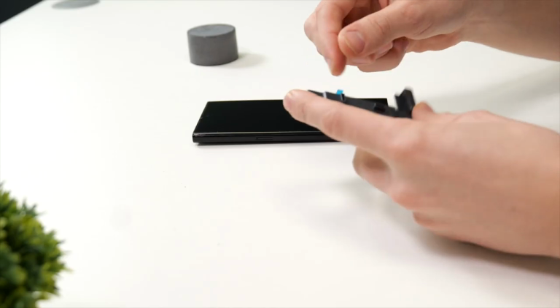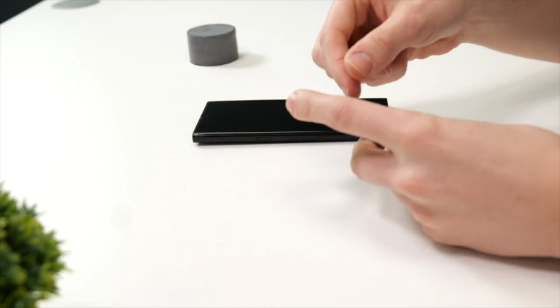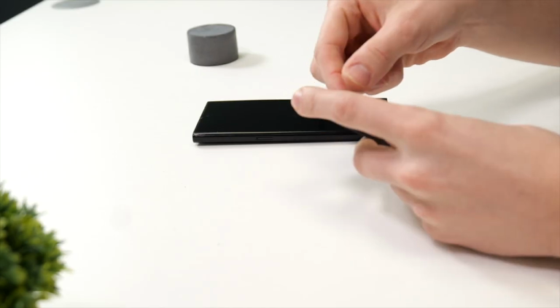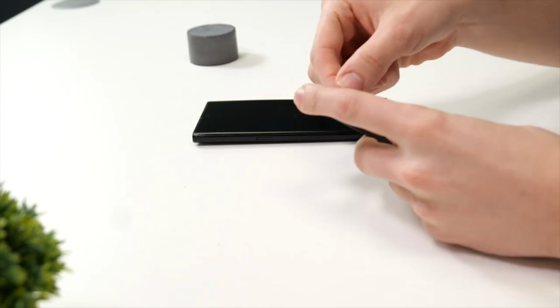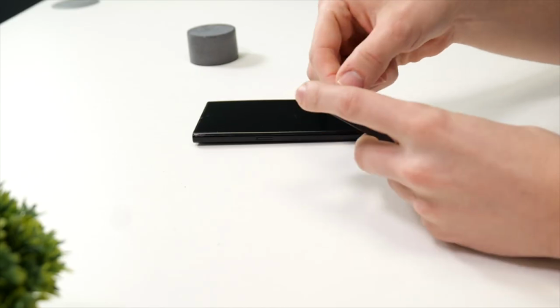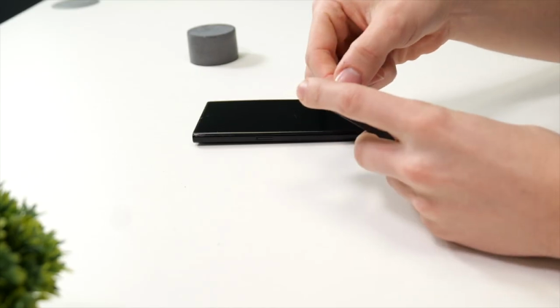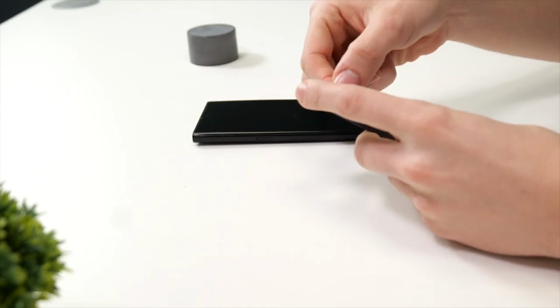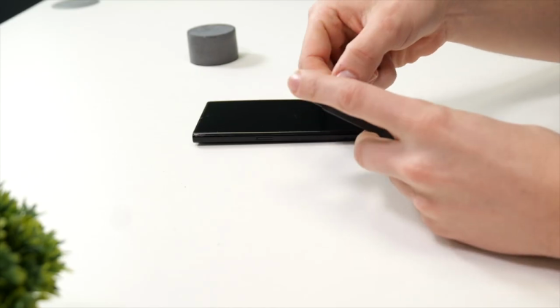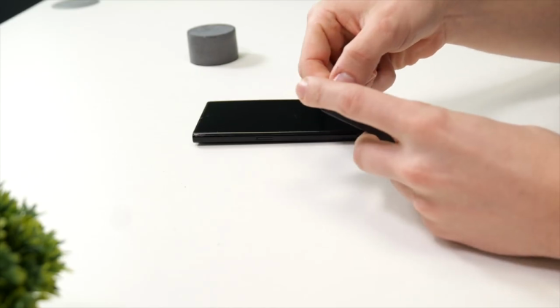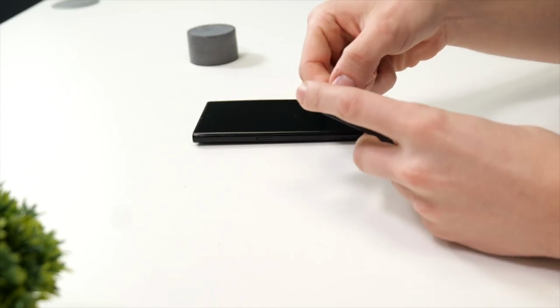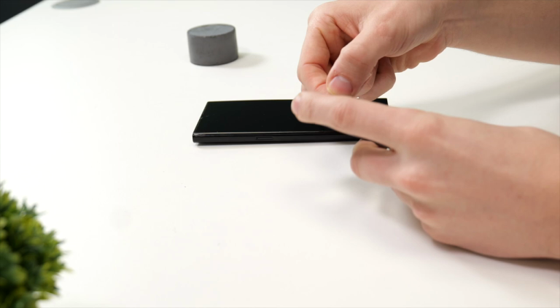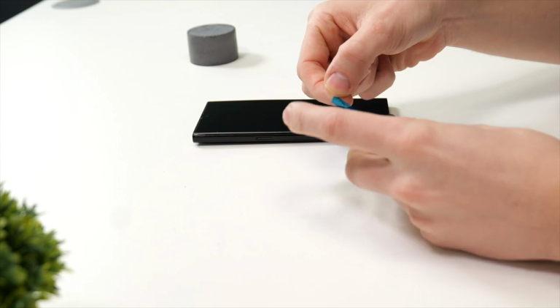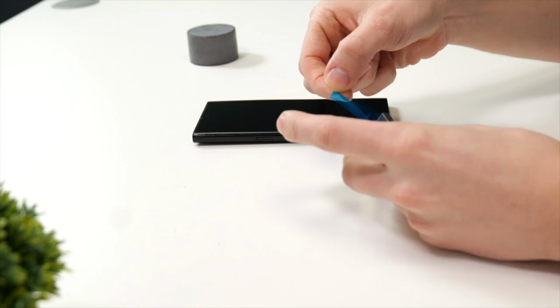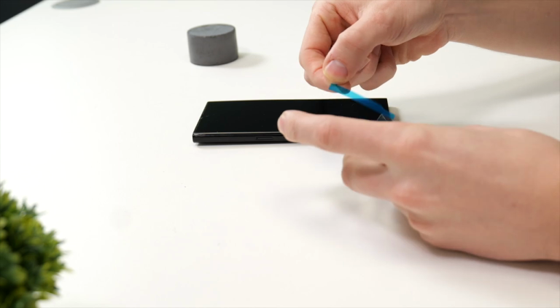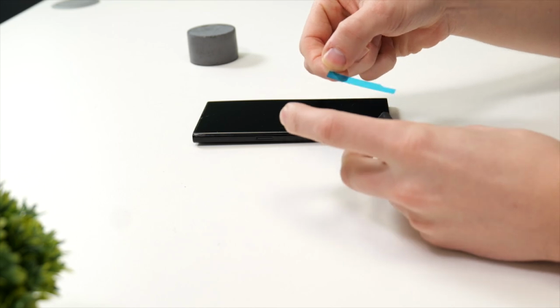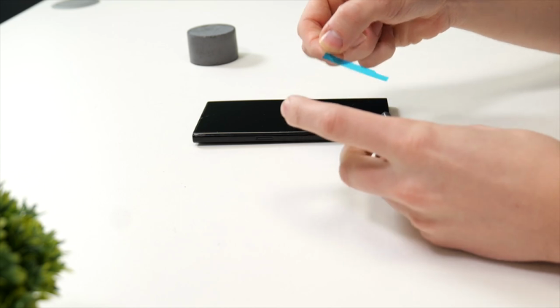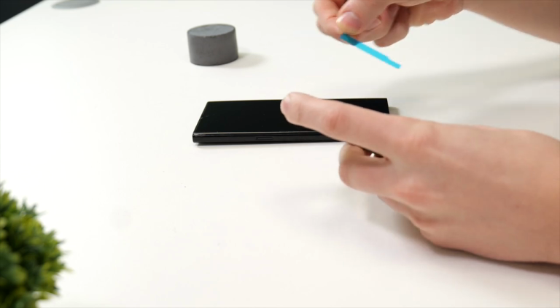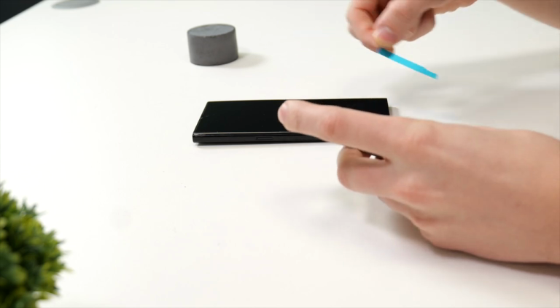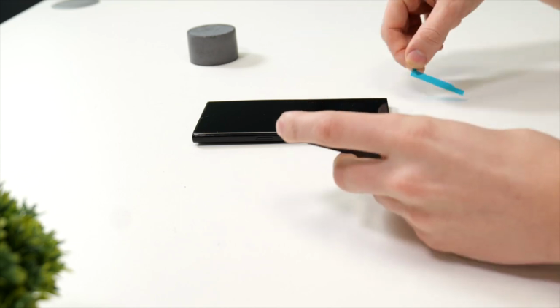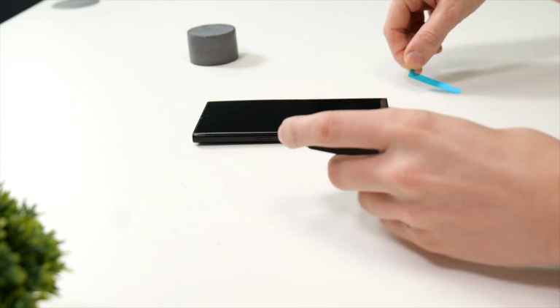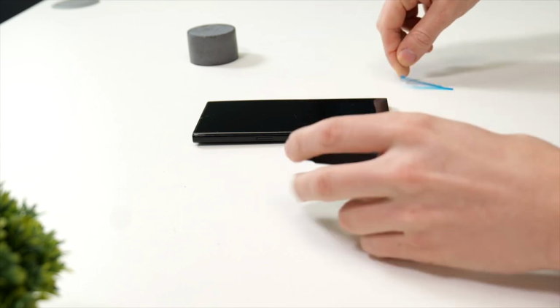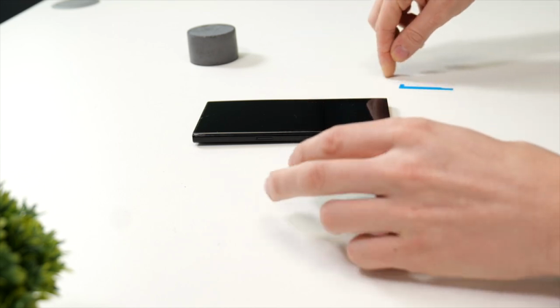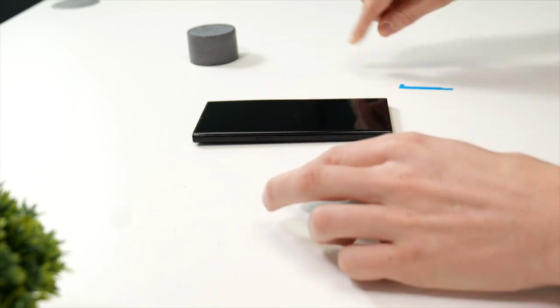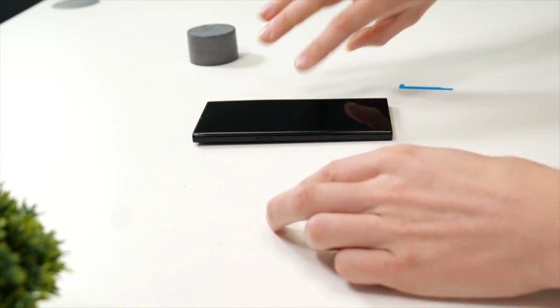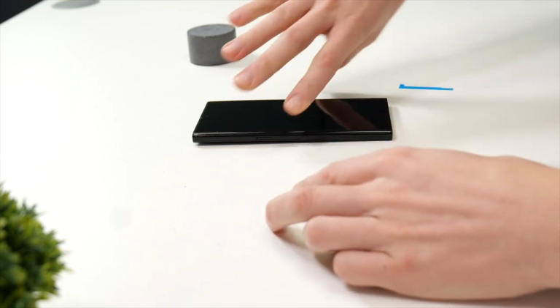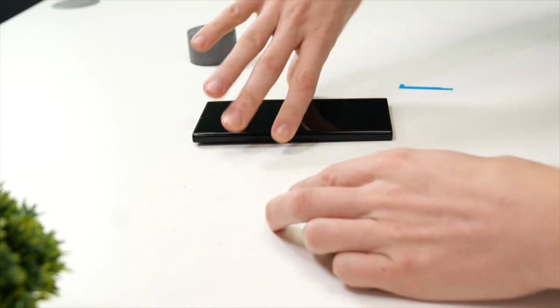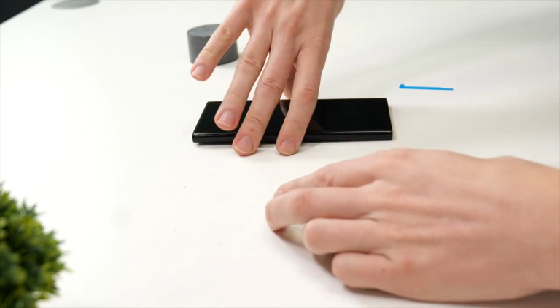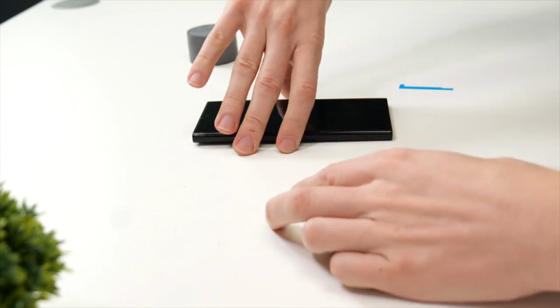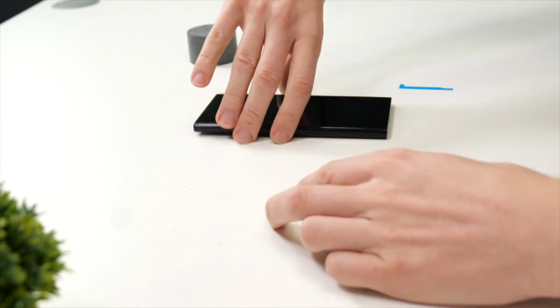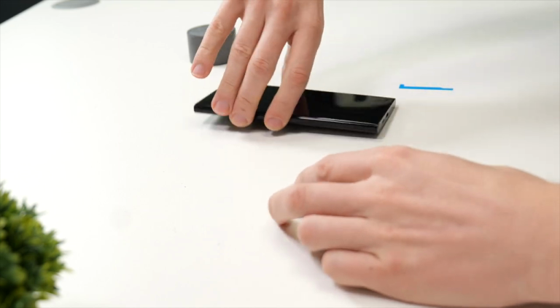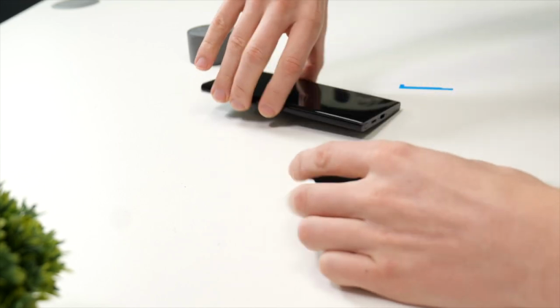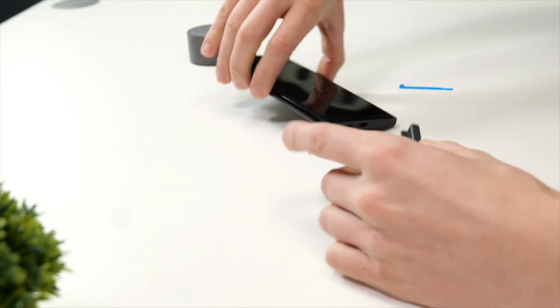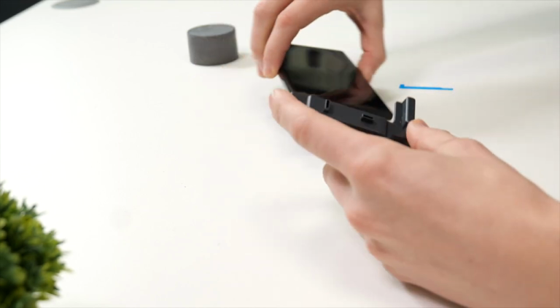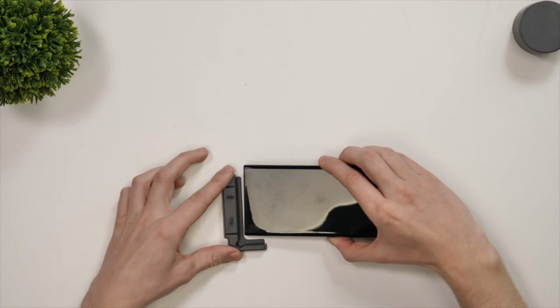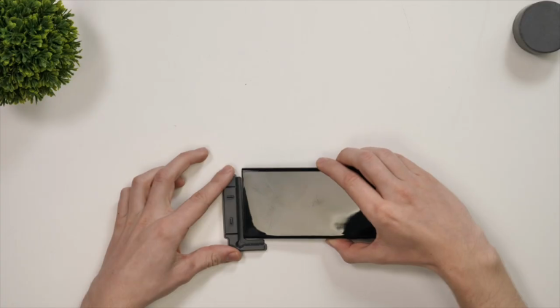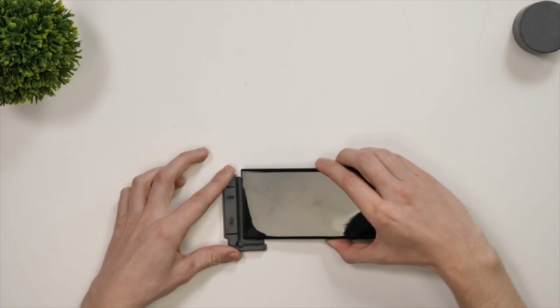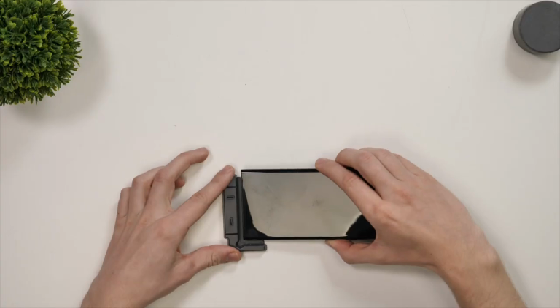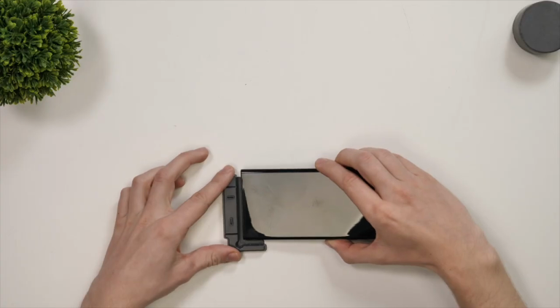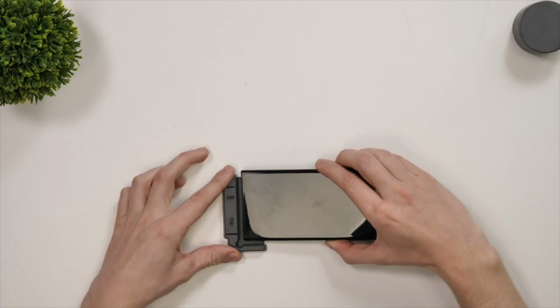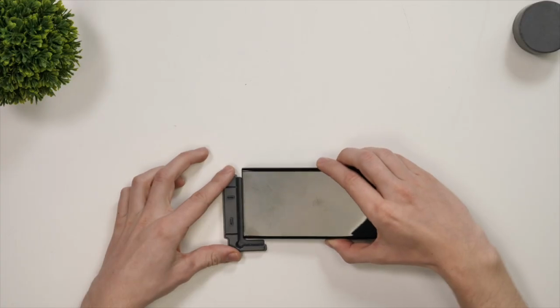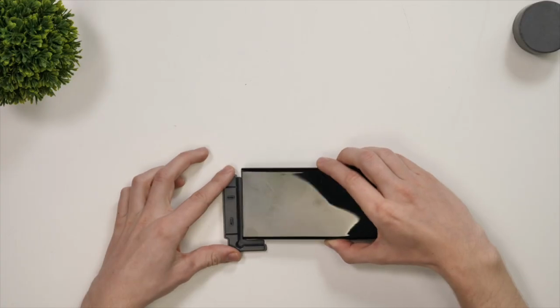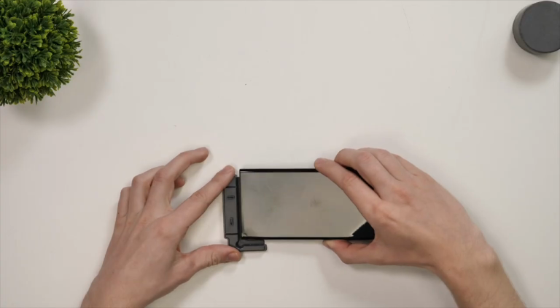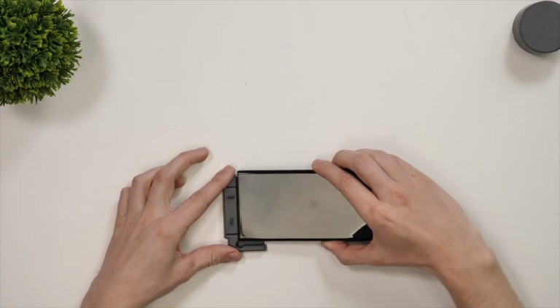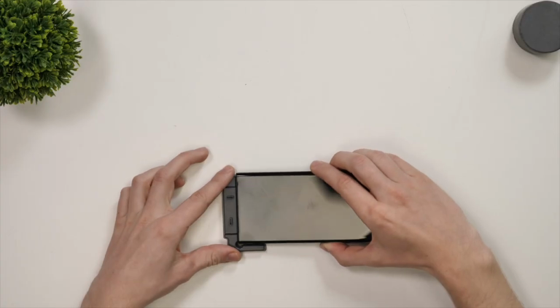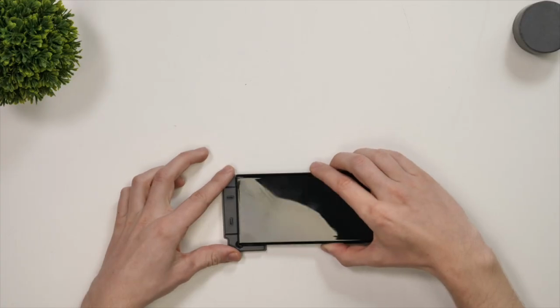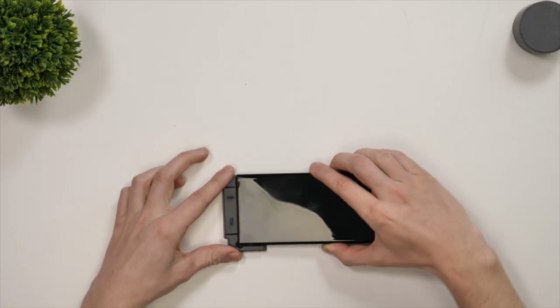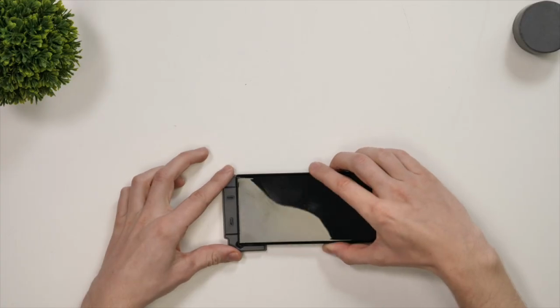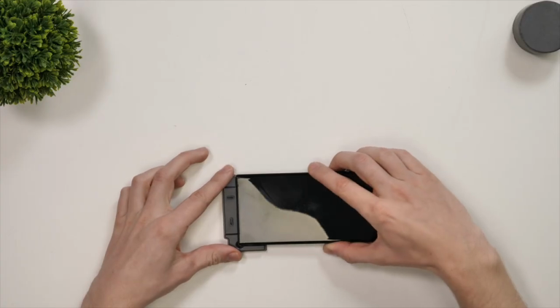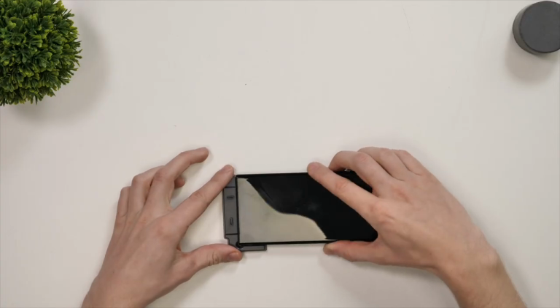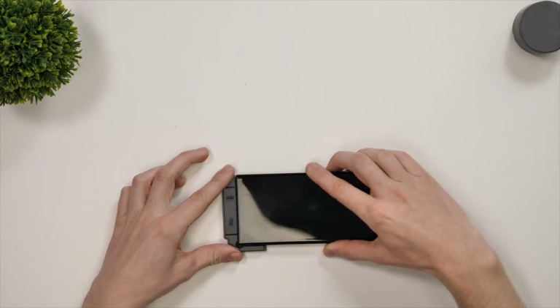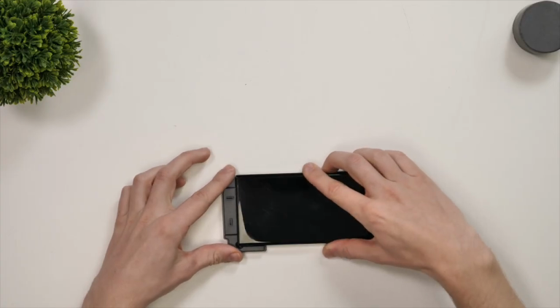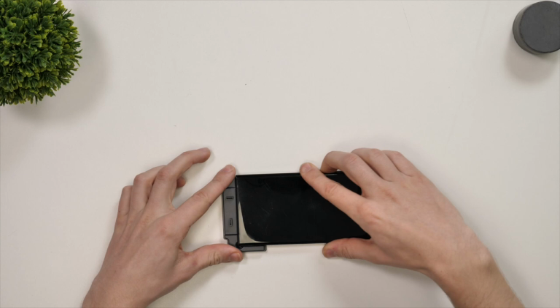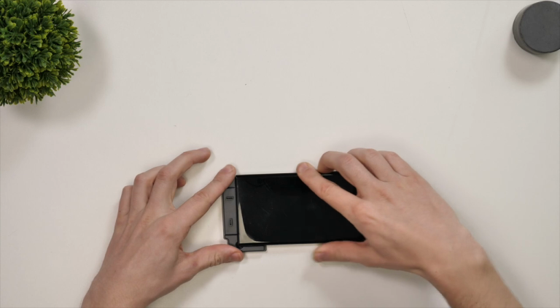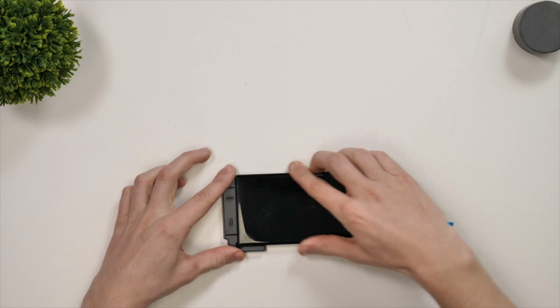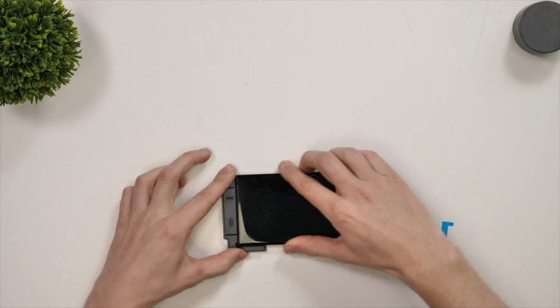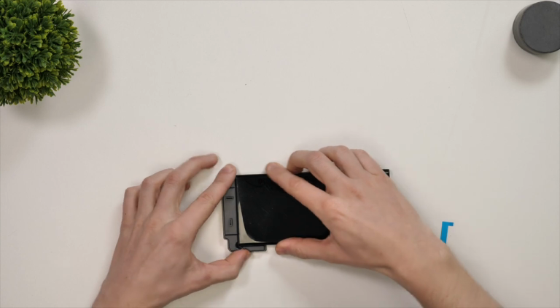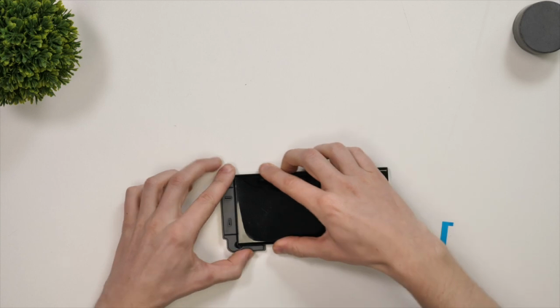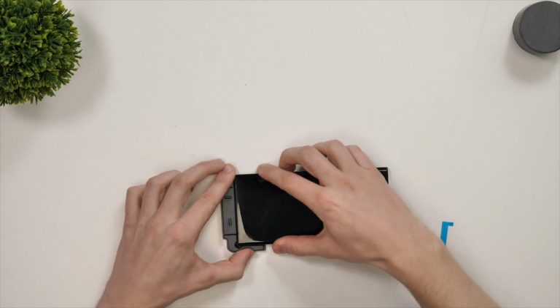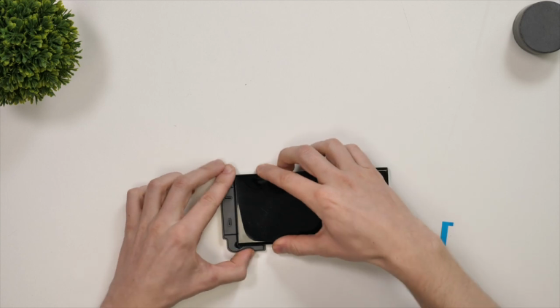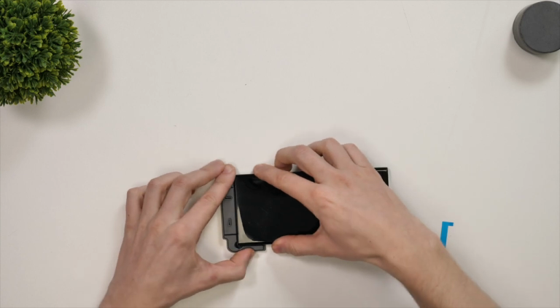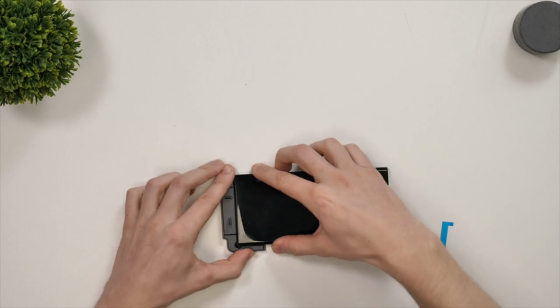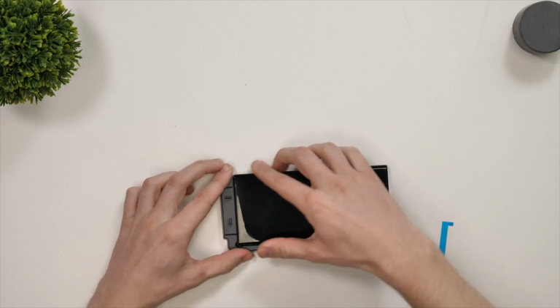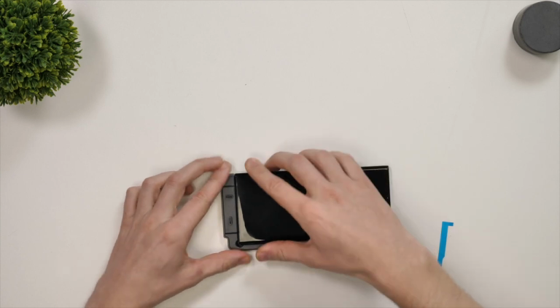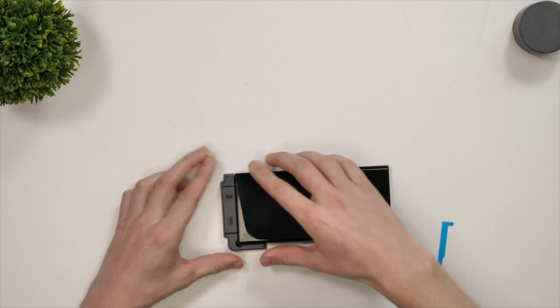First of all you'll need to remove the protective plastic from the installation jig. This will expose the adhesive so you can stick it onto the foam.